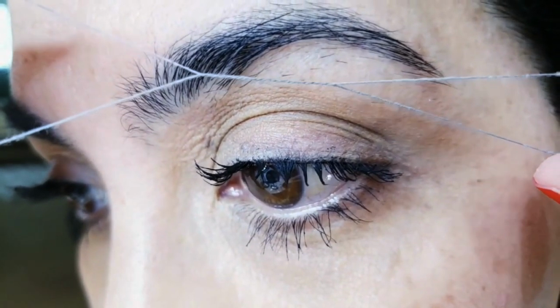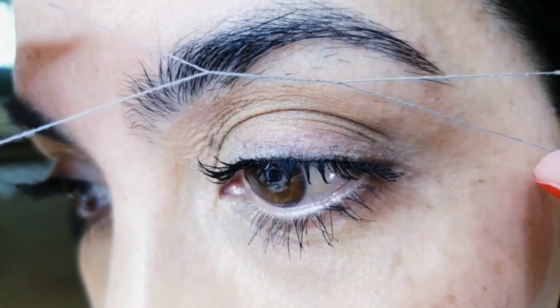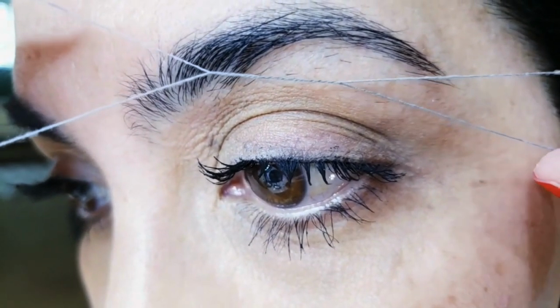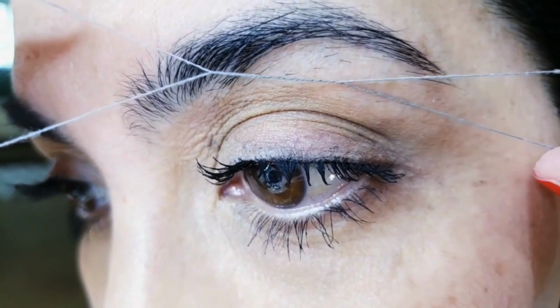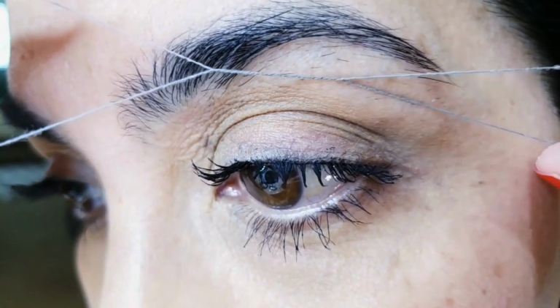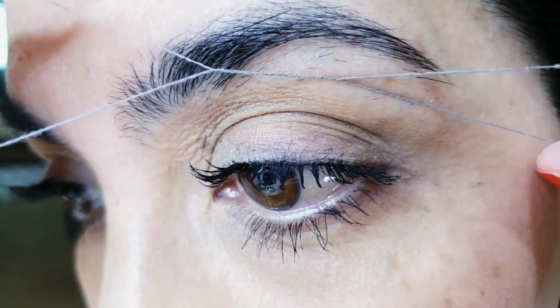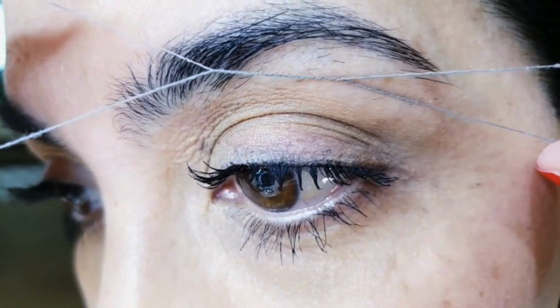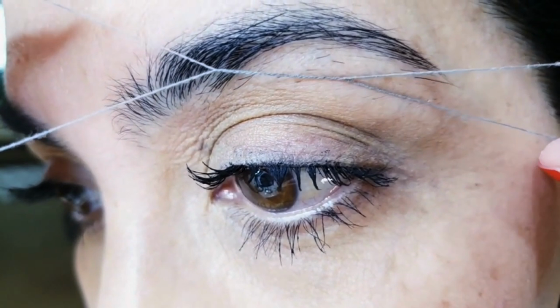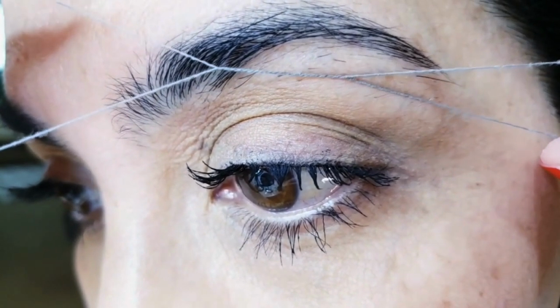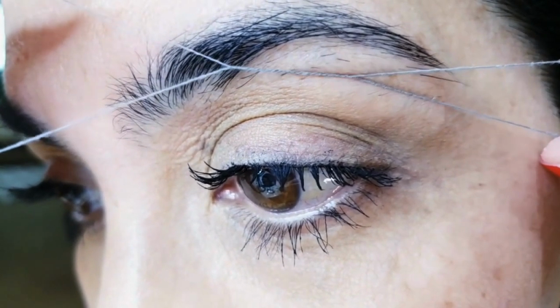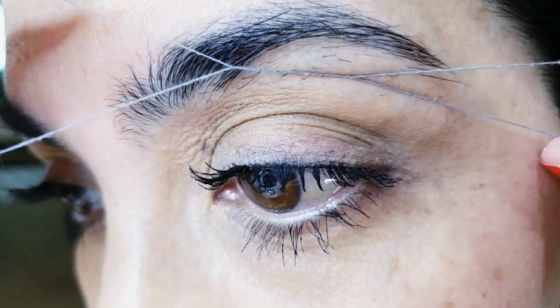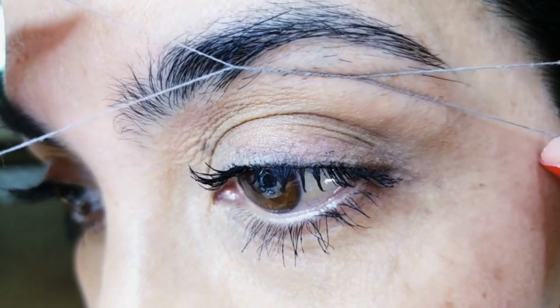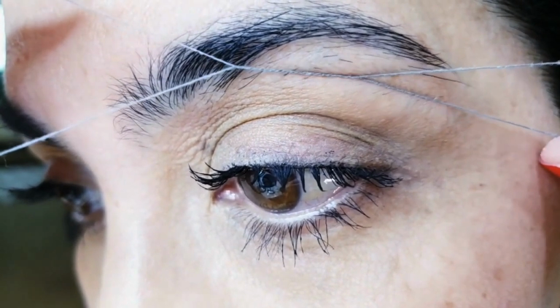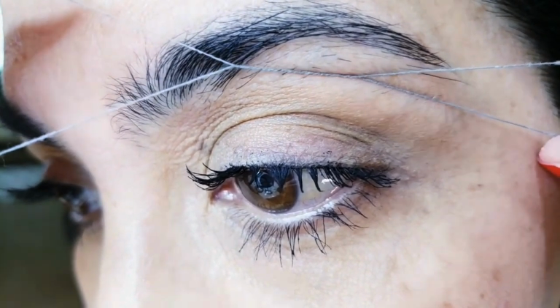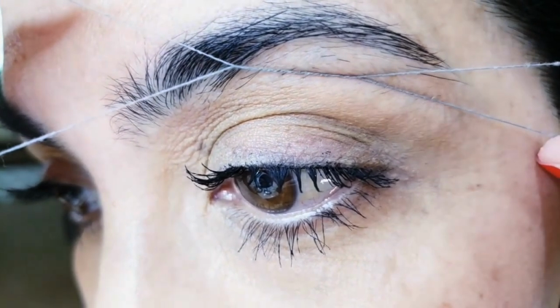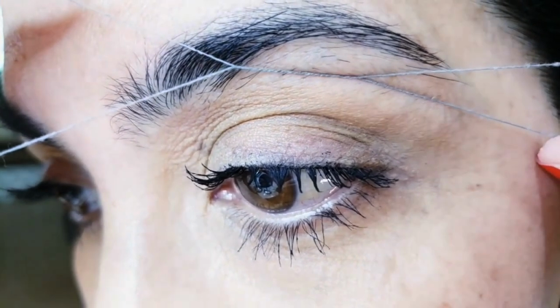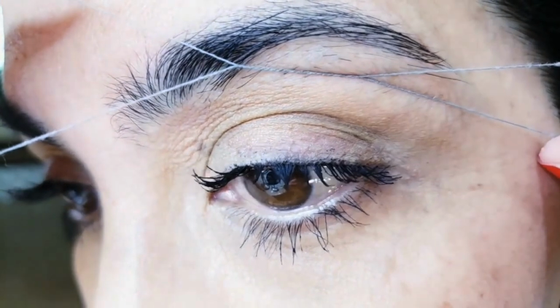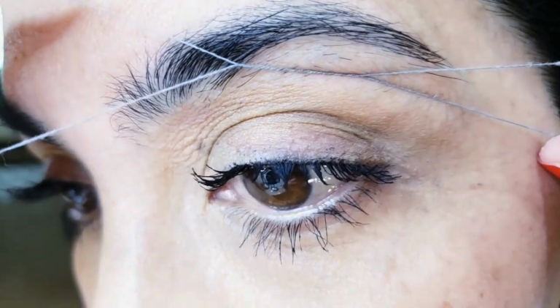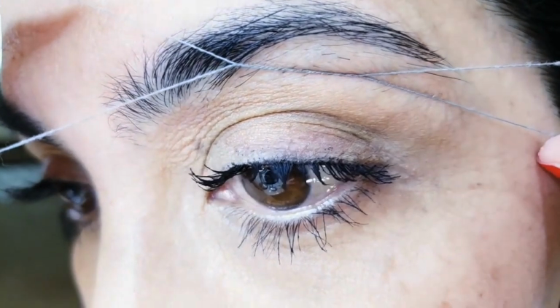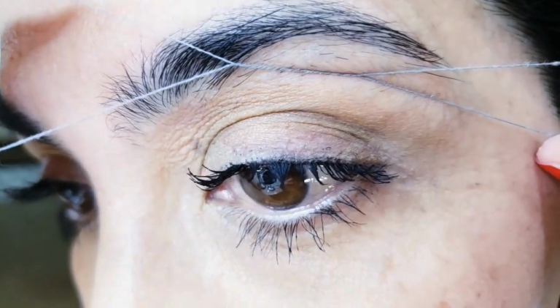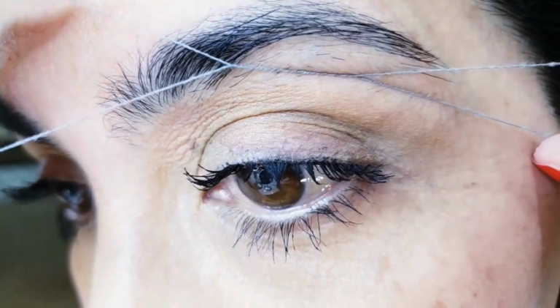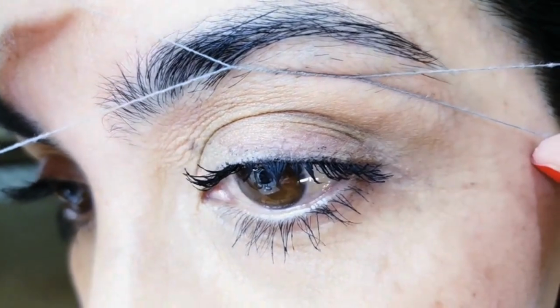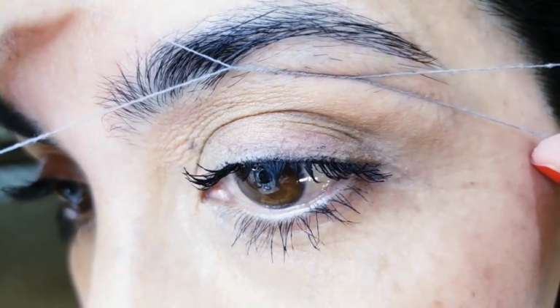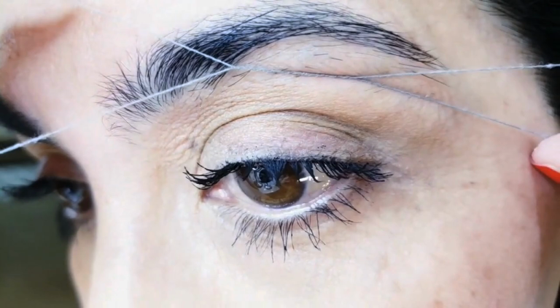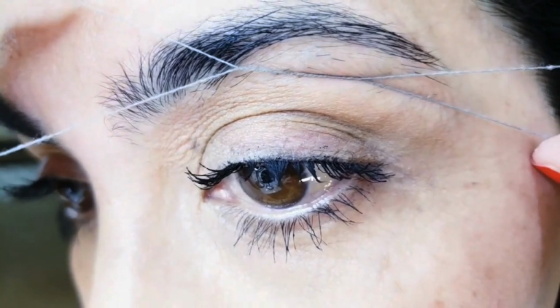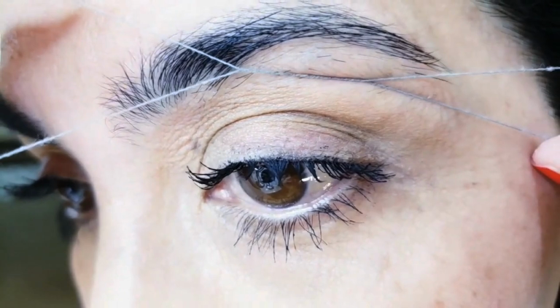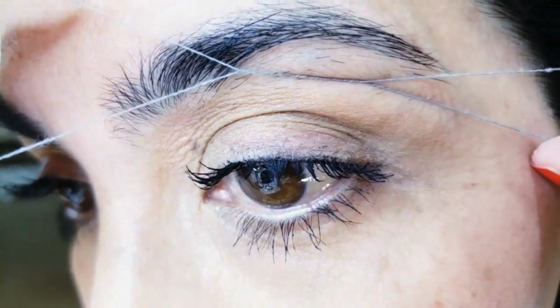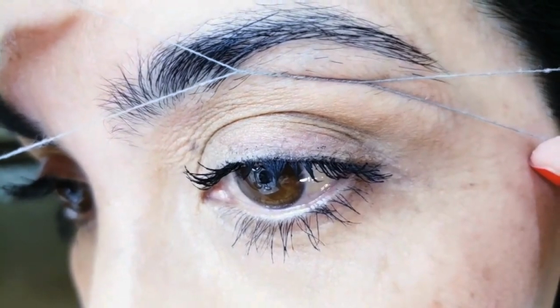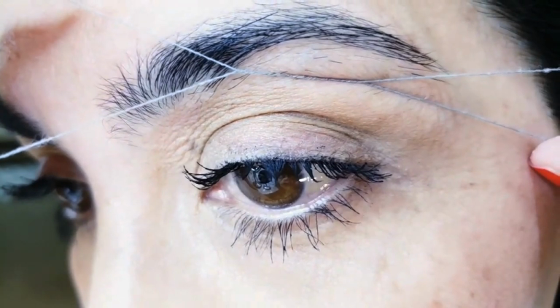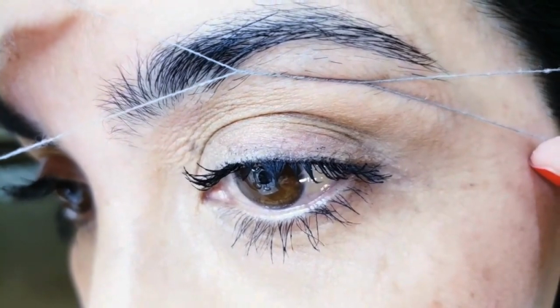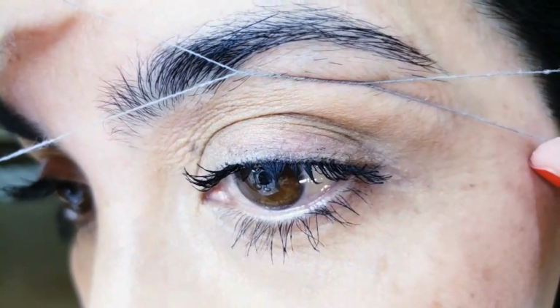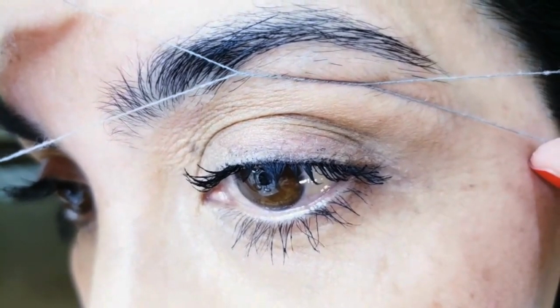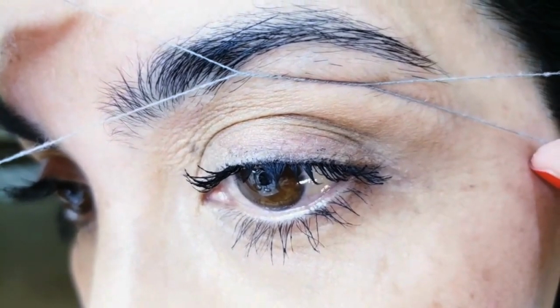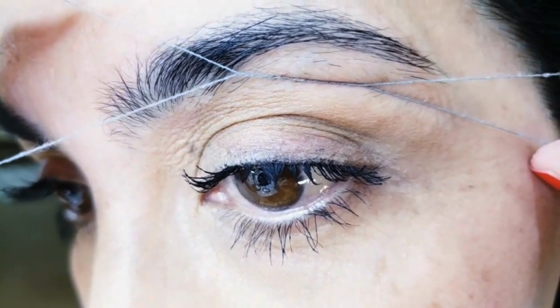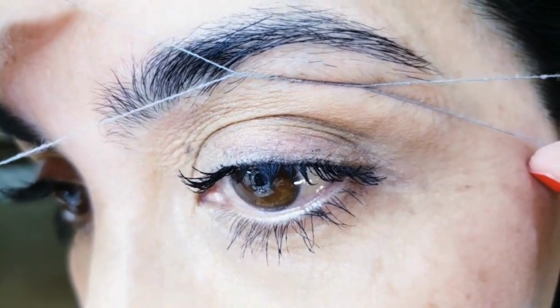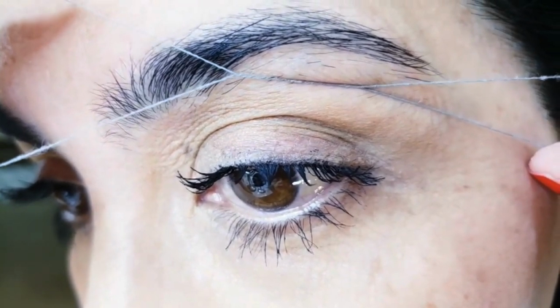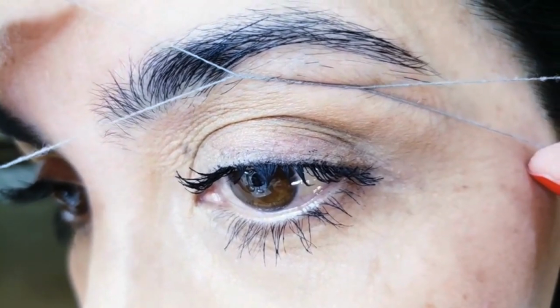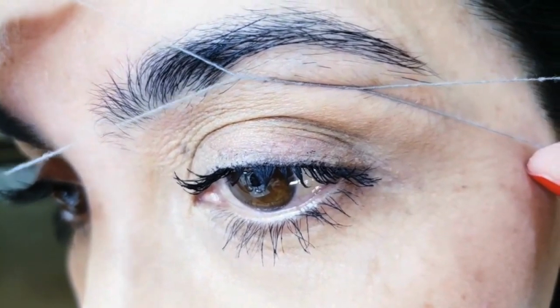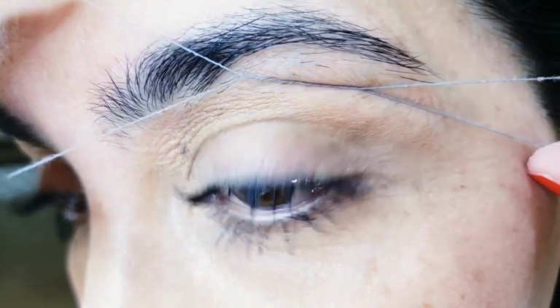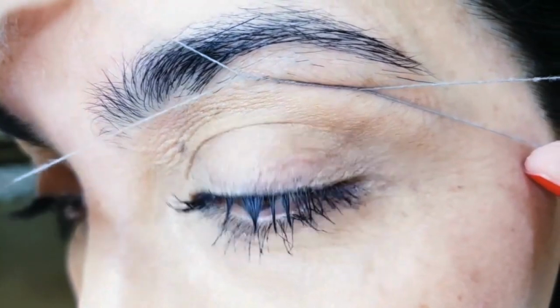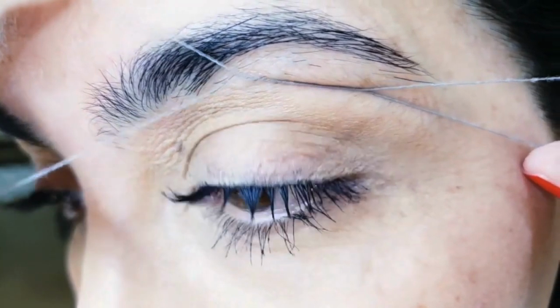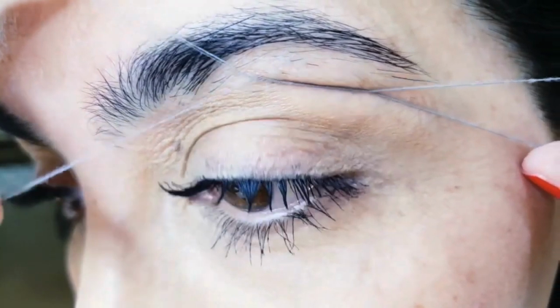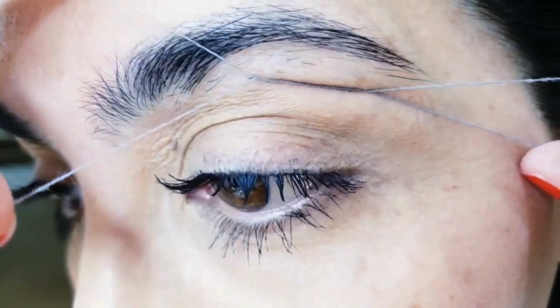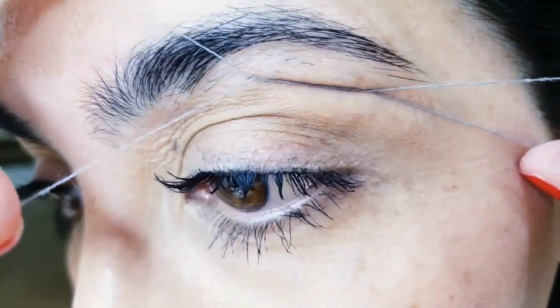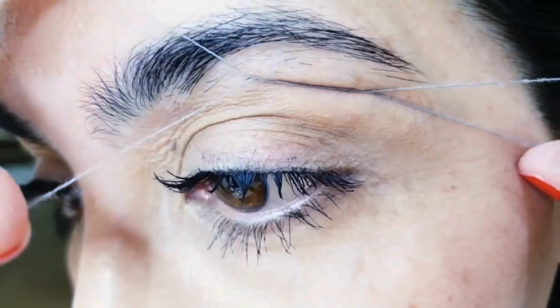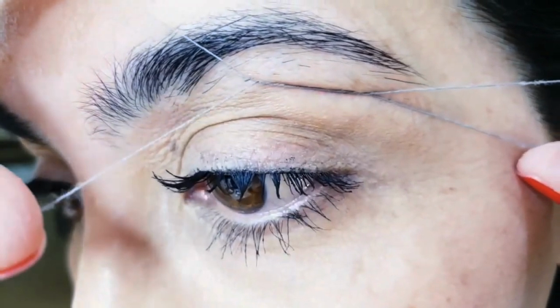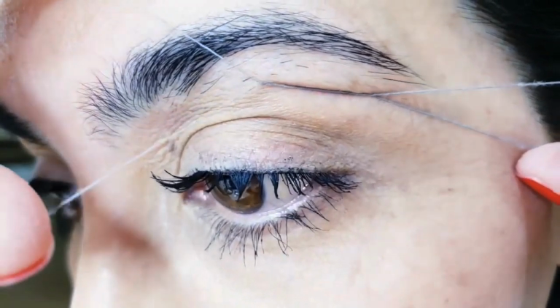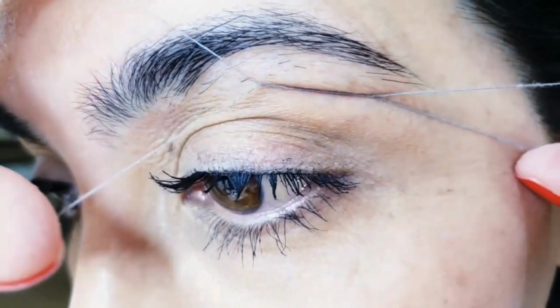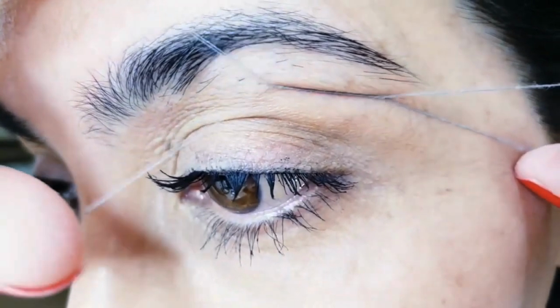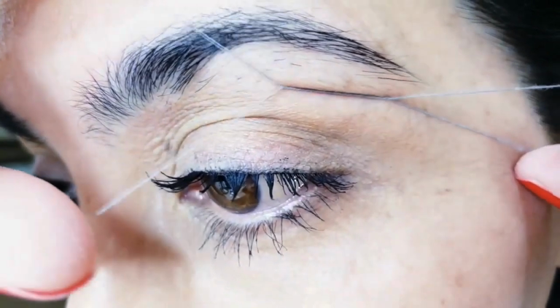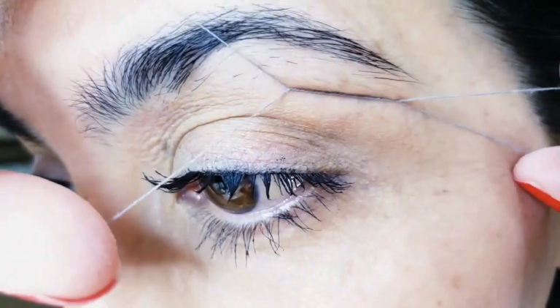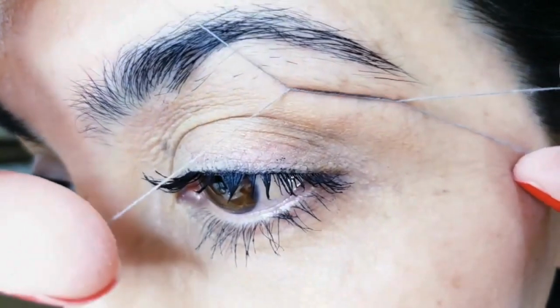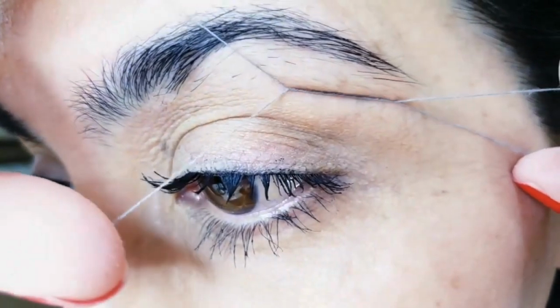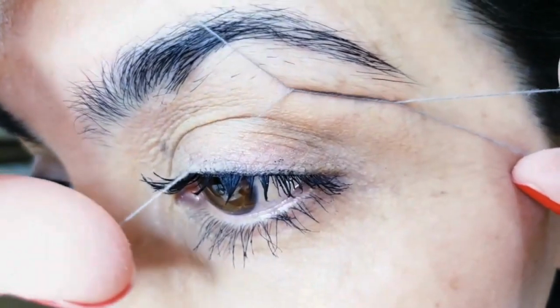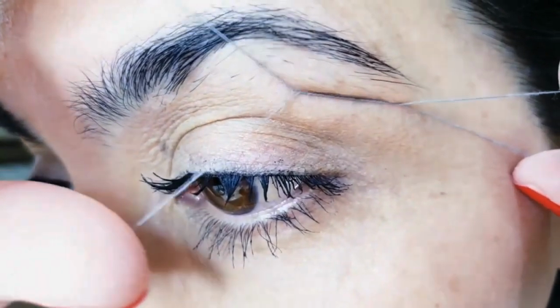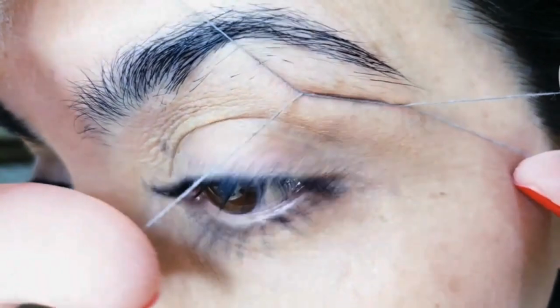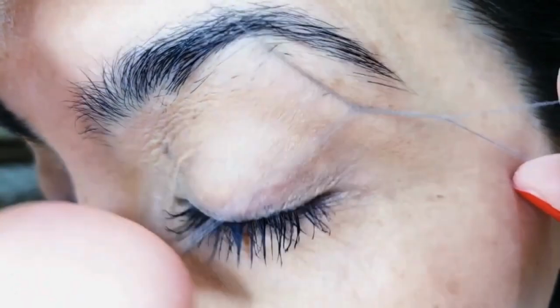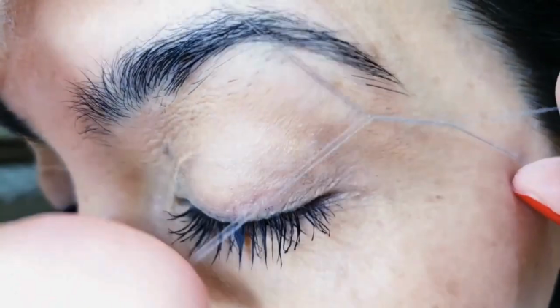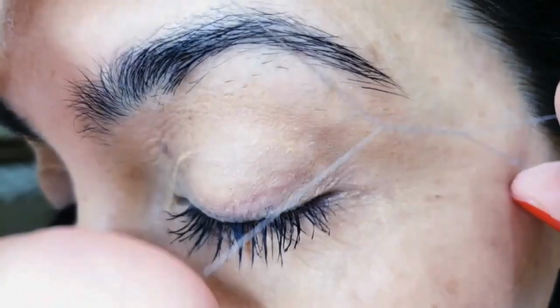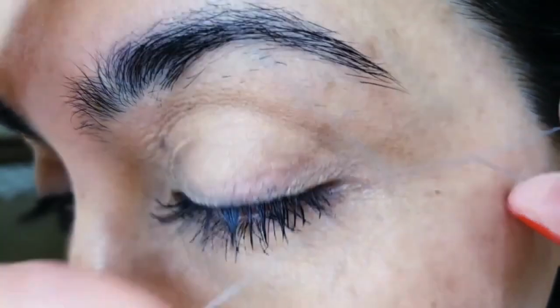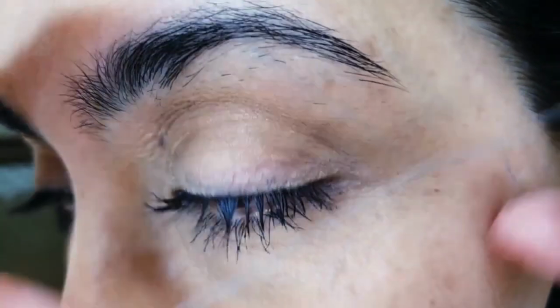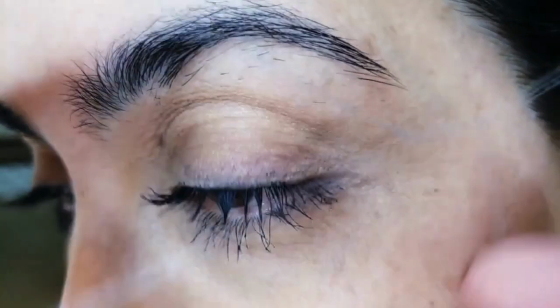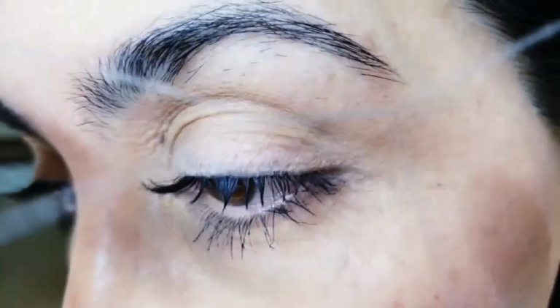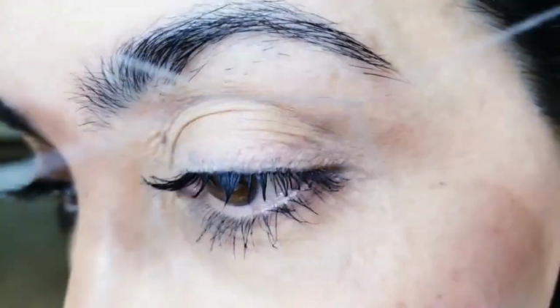You want to practice a lot before you do your eyebrows. It's a delicate area and you don't want to take off half your brow.